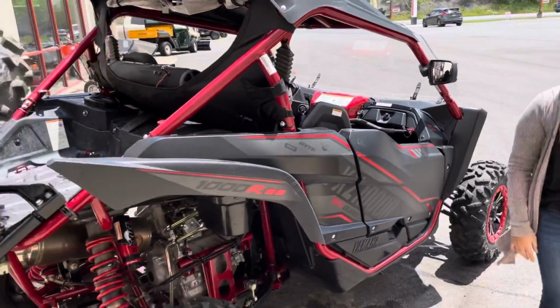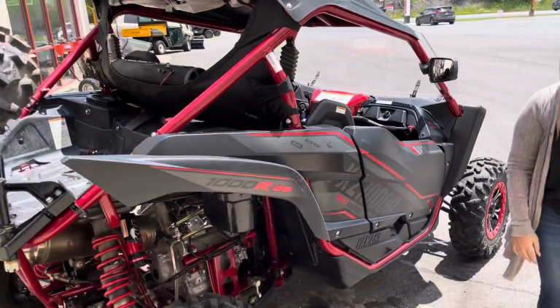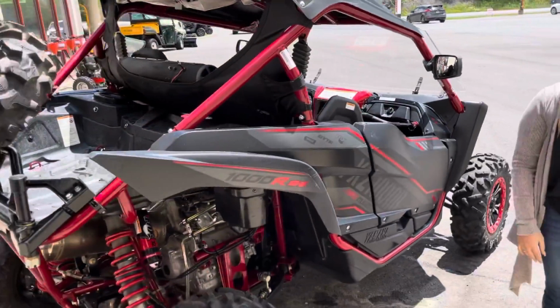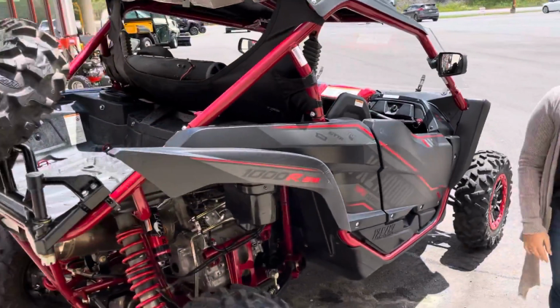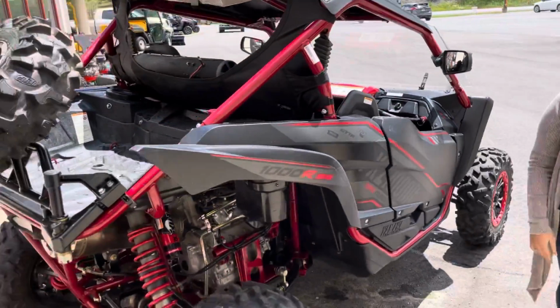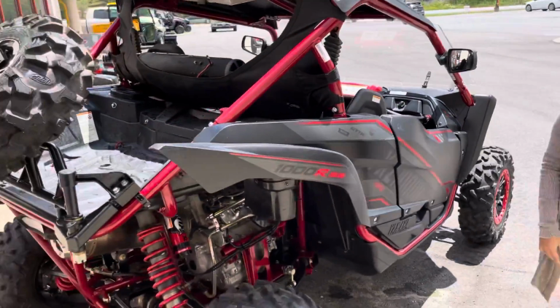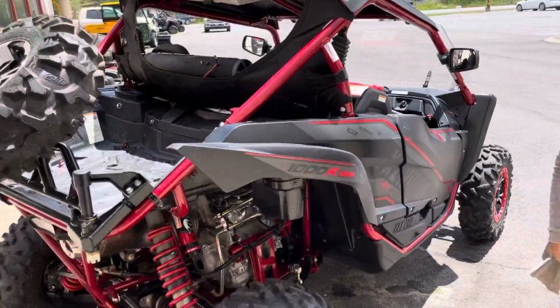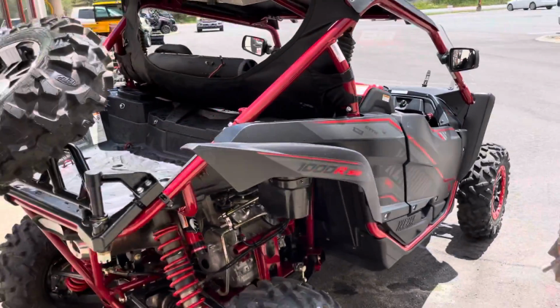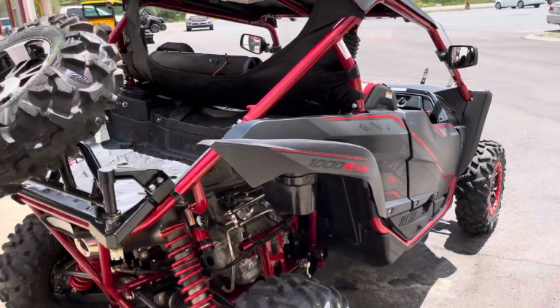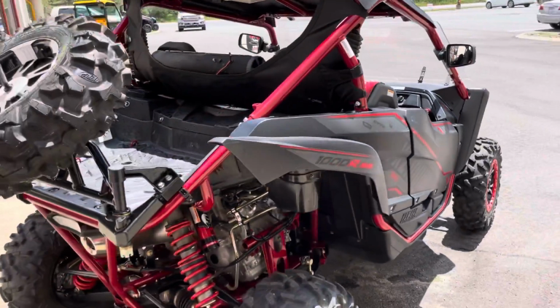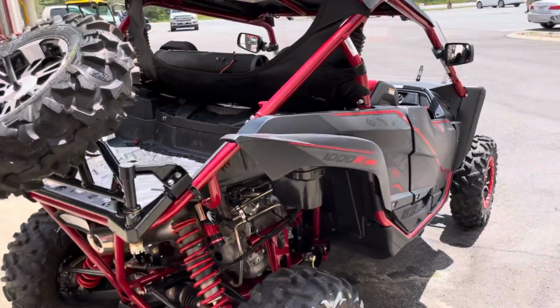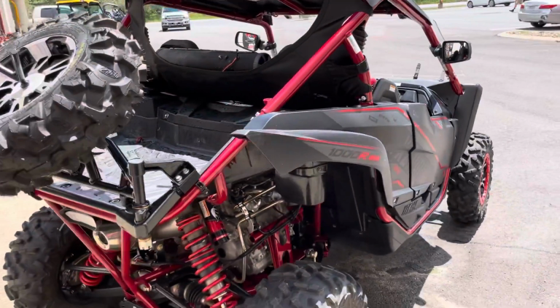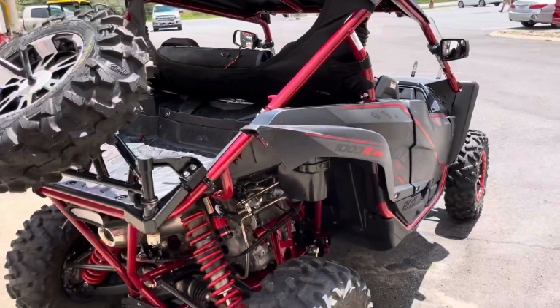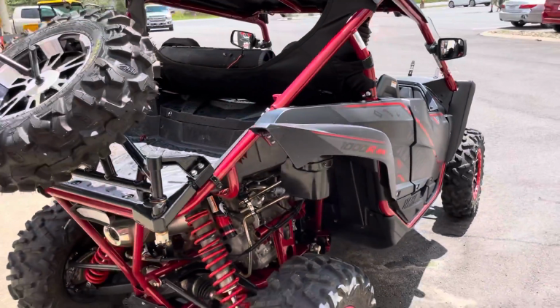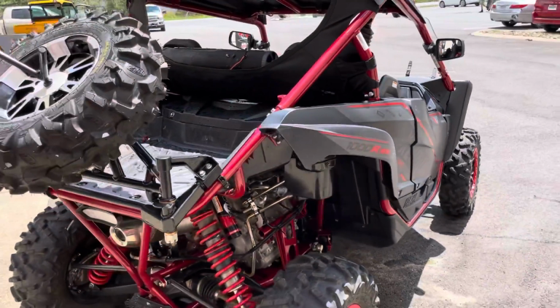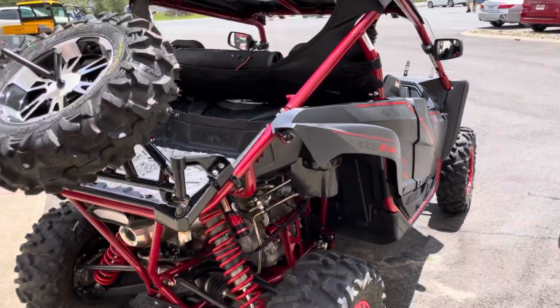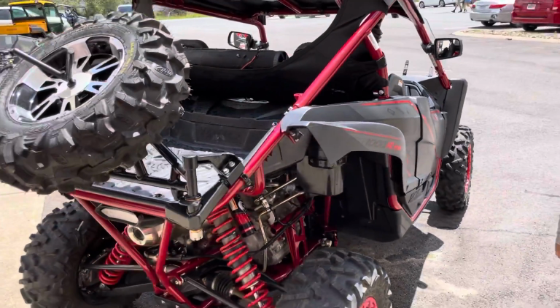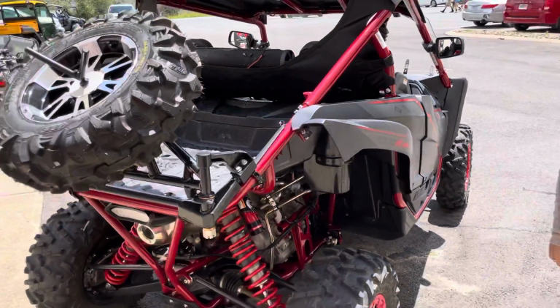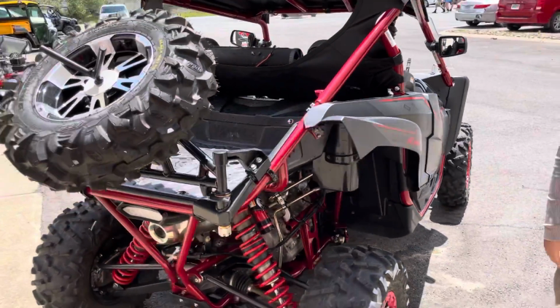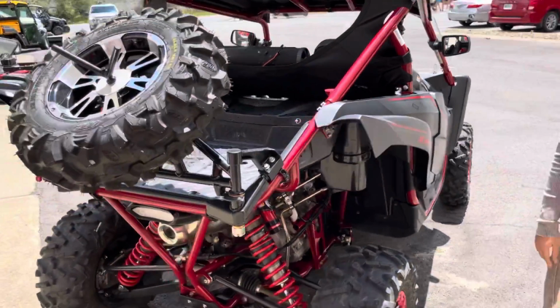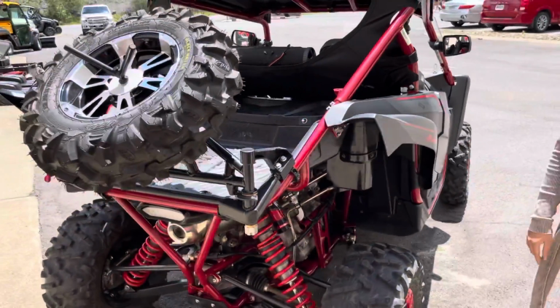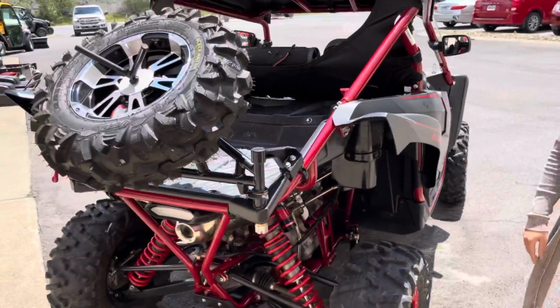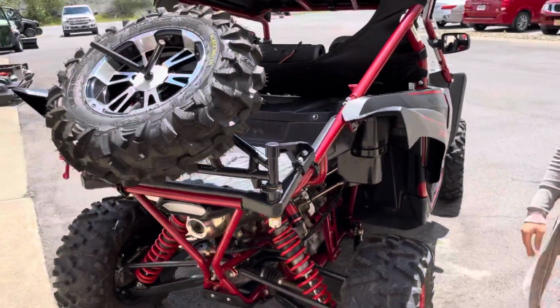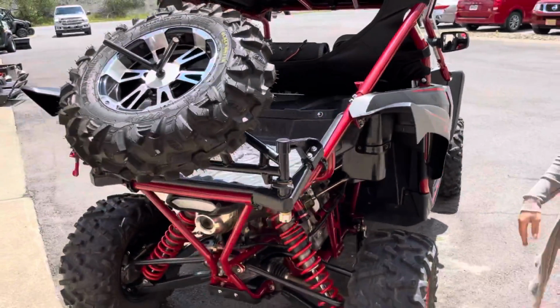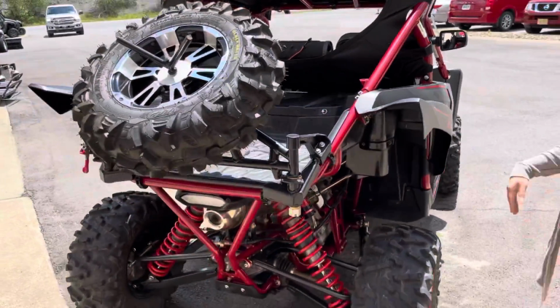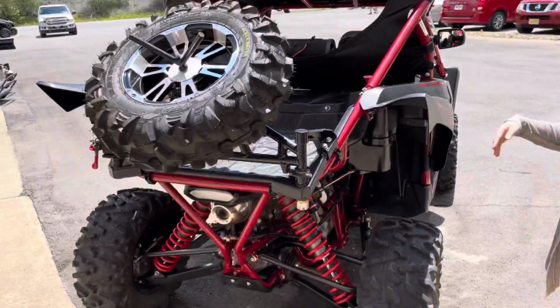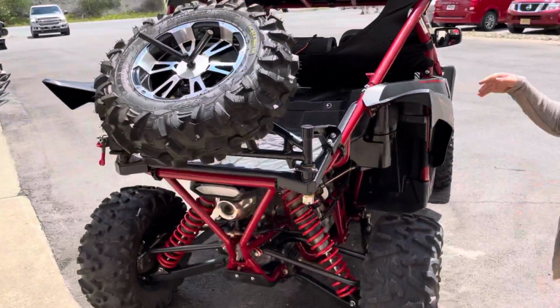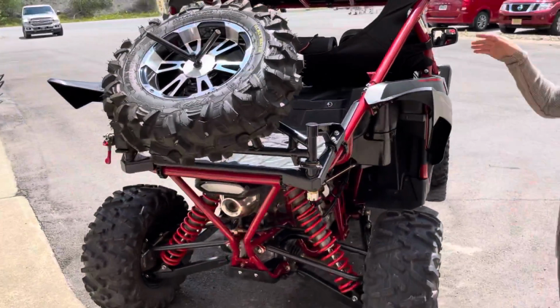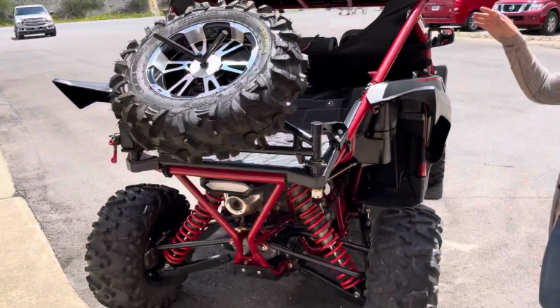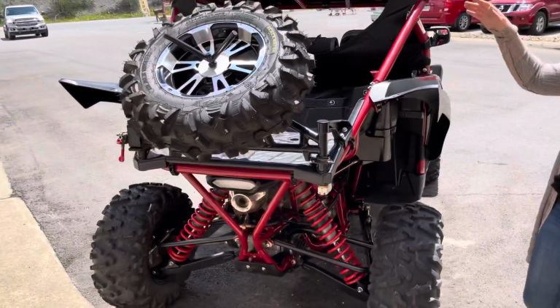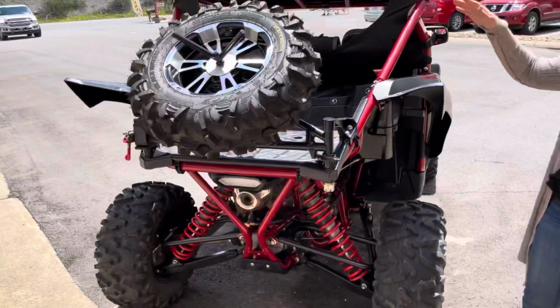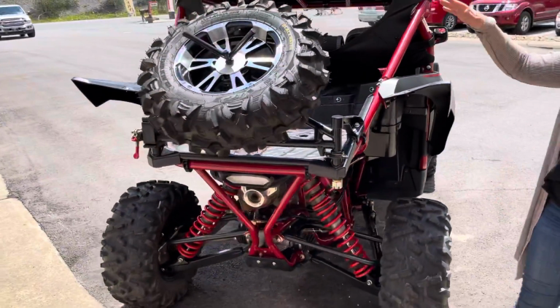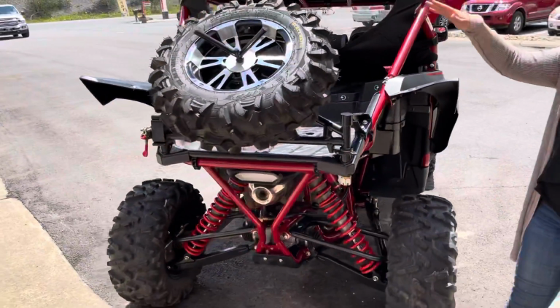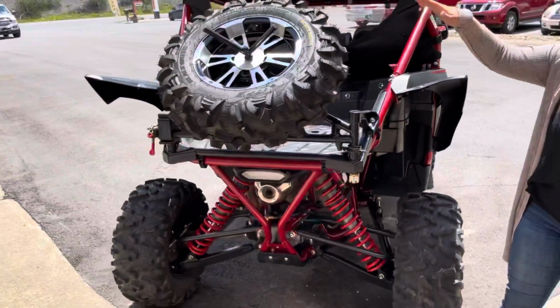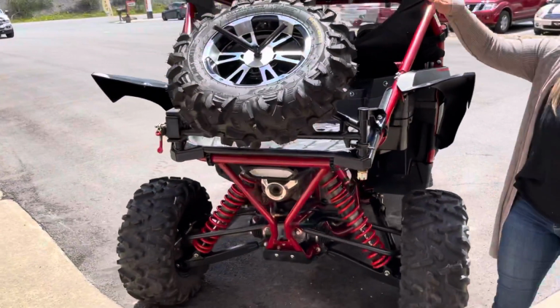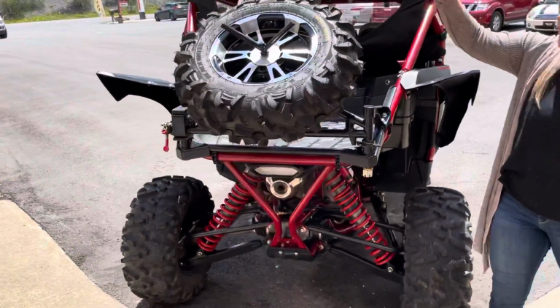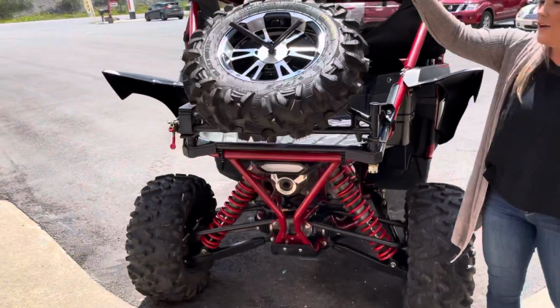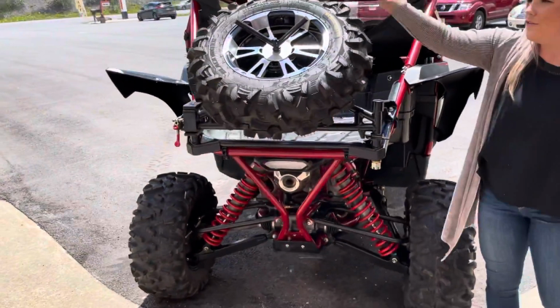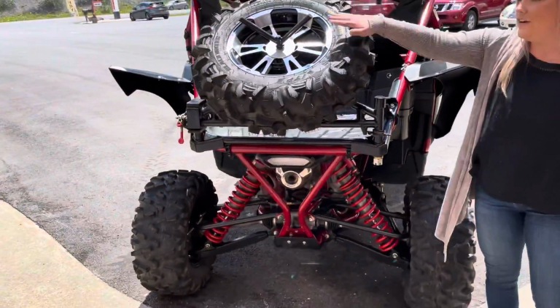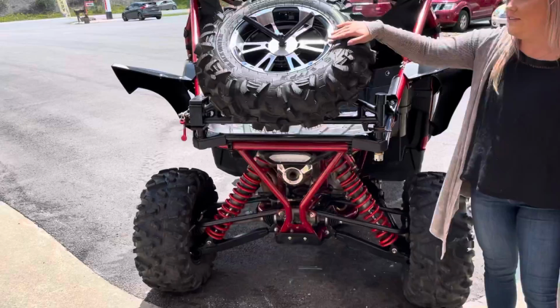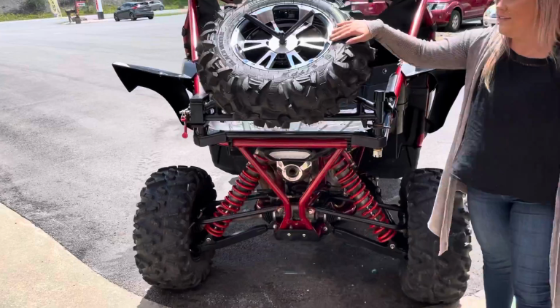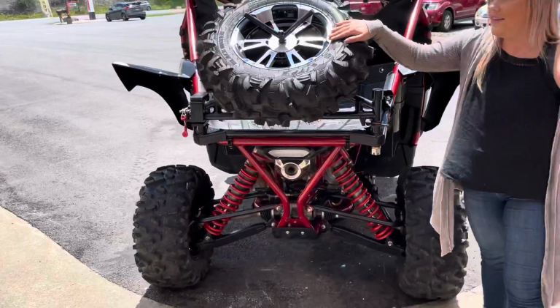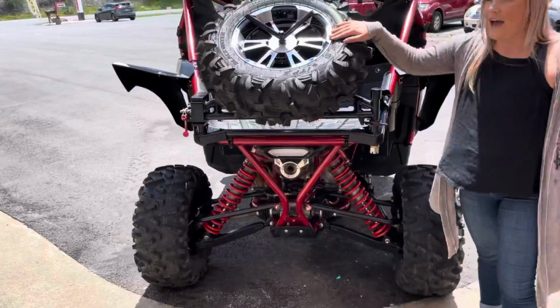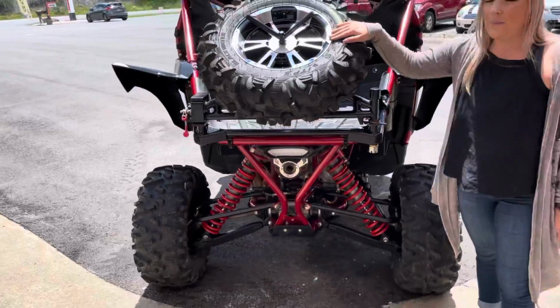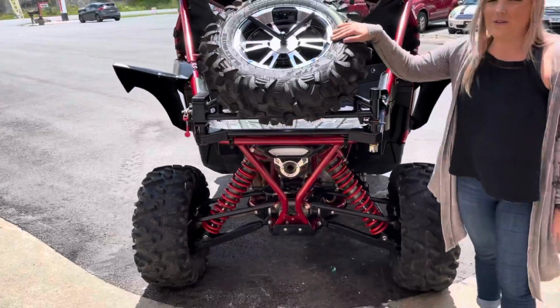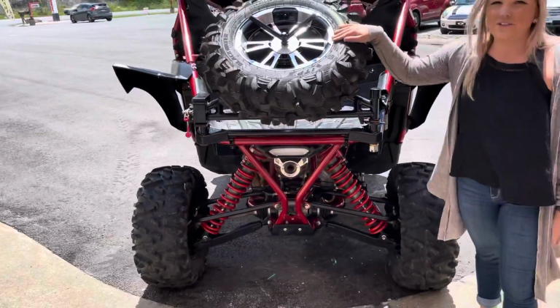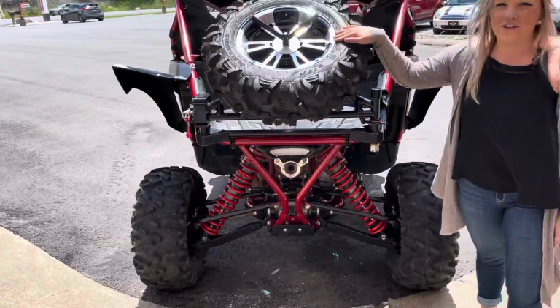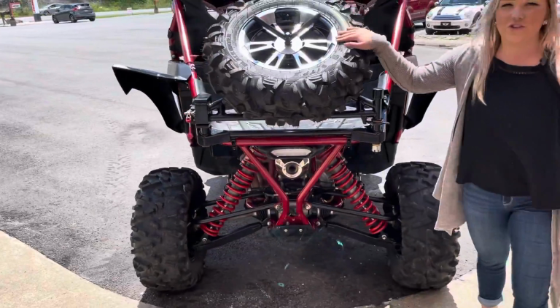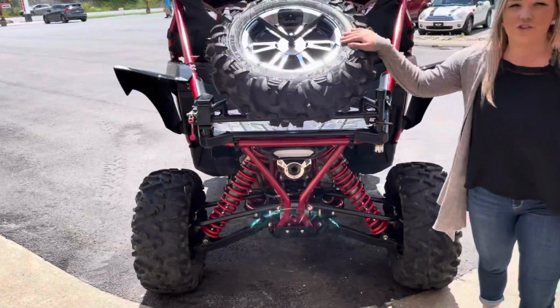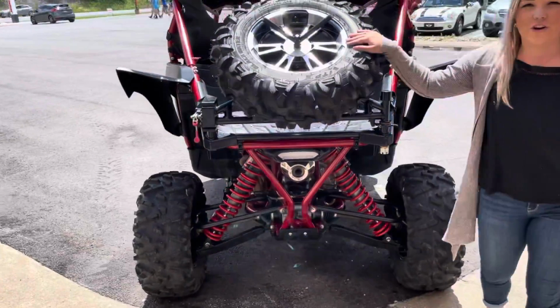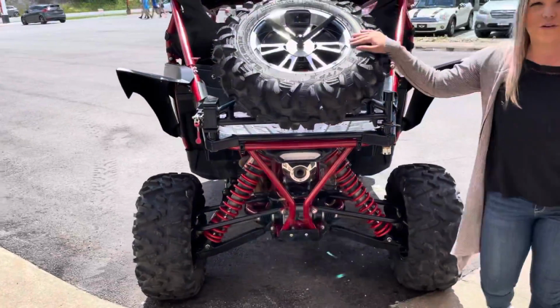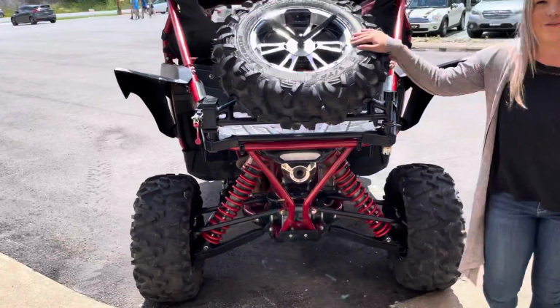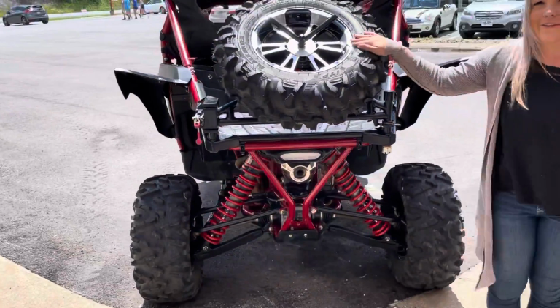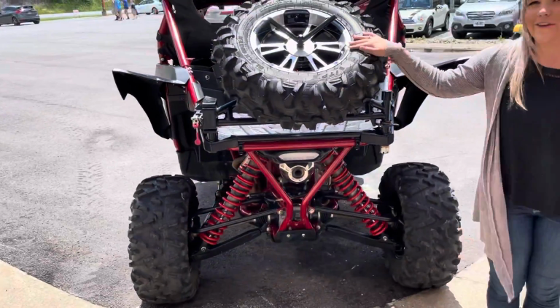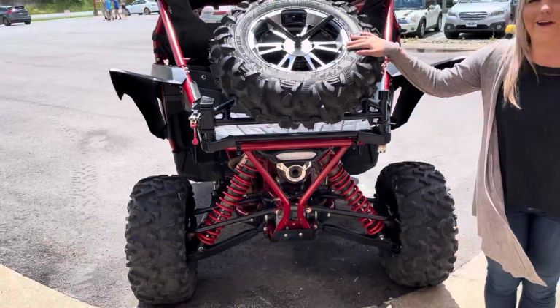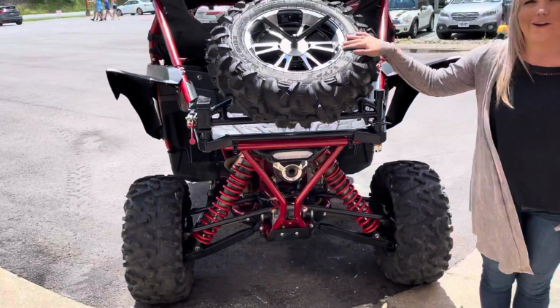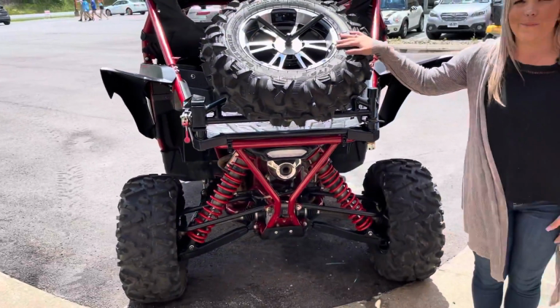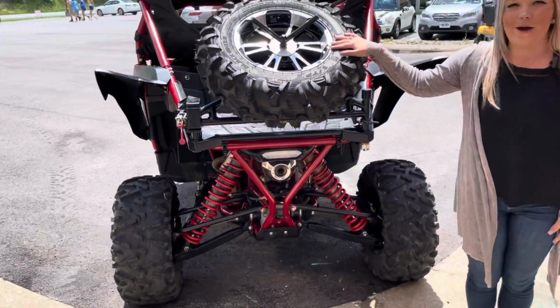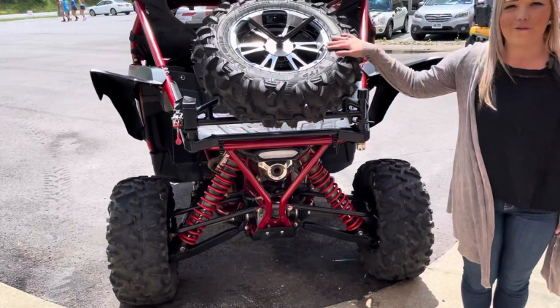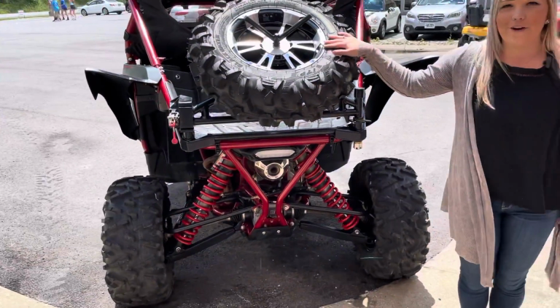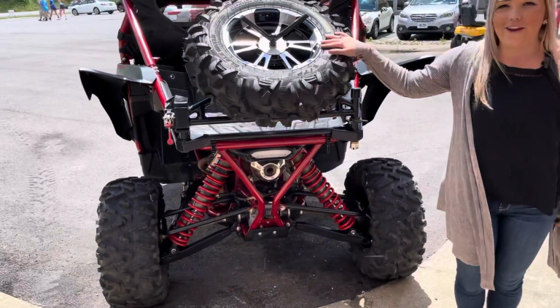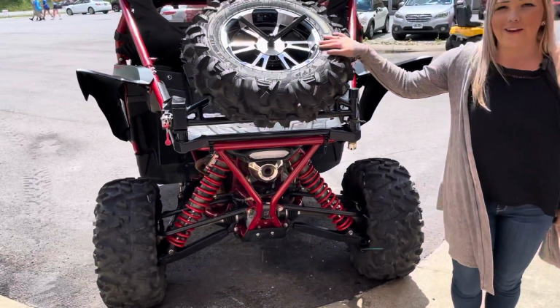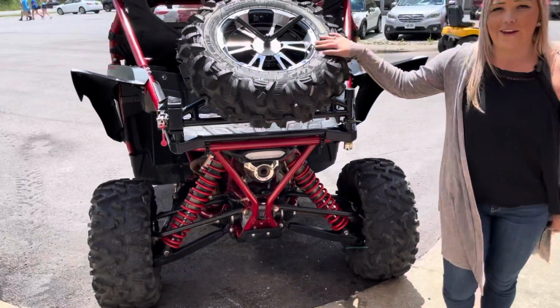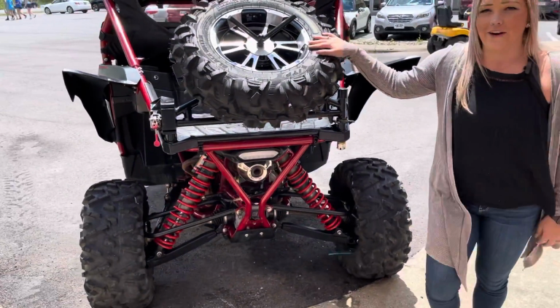As we go to the back here, it does have a tire mount. For anything that happens on the trail, you've got your spare tire mount right here.